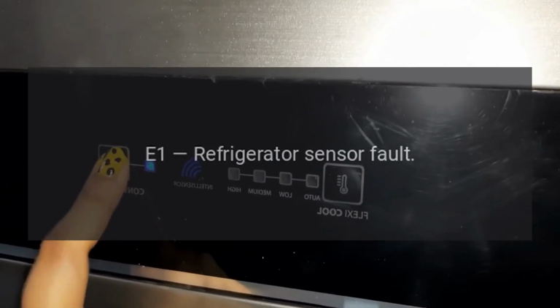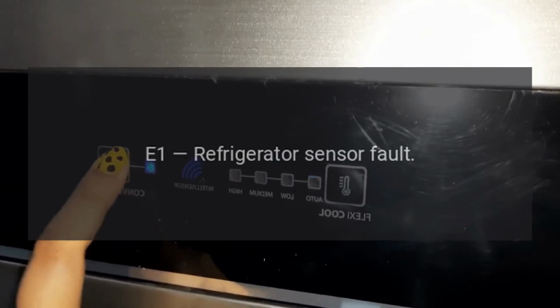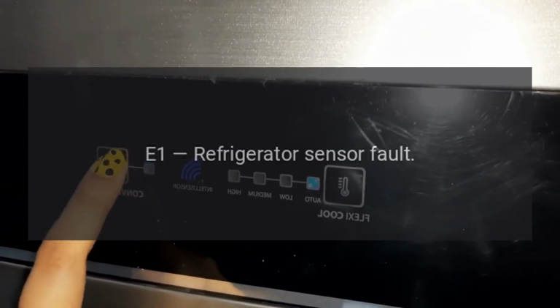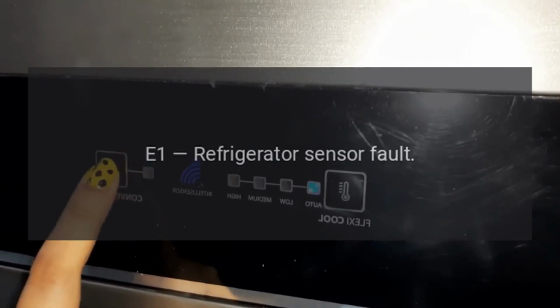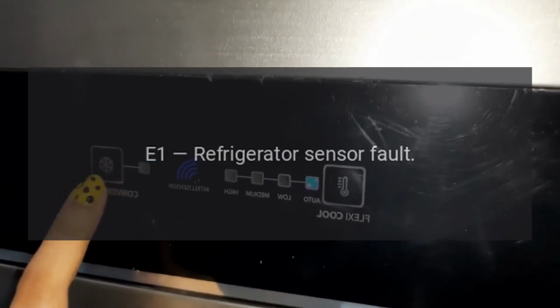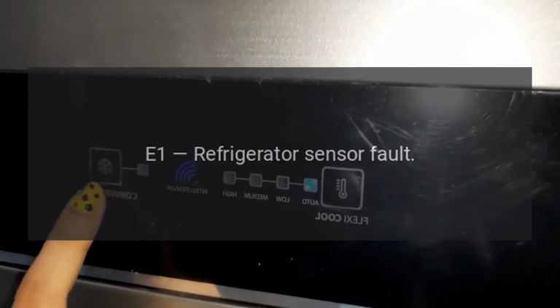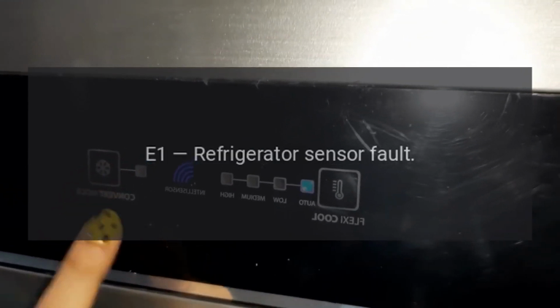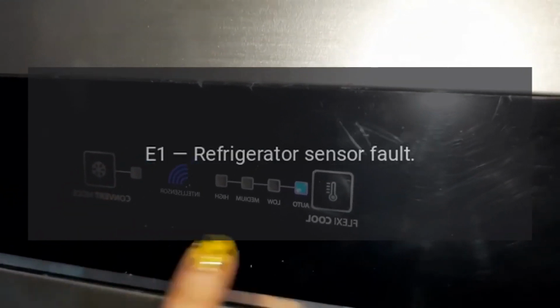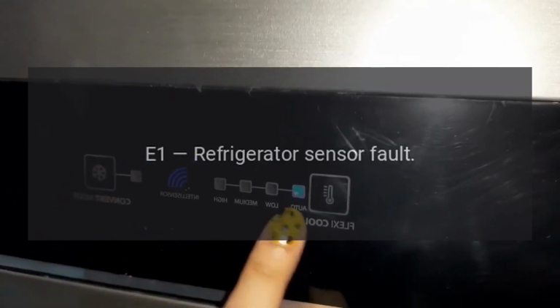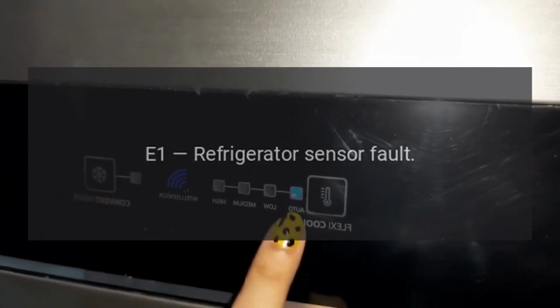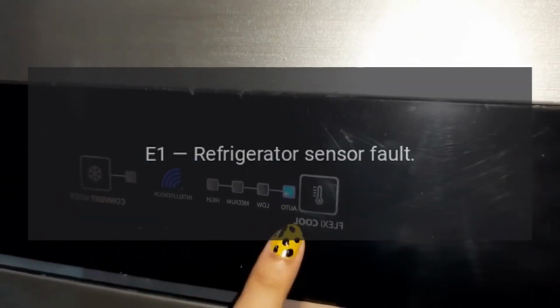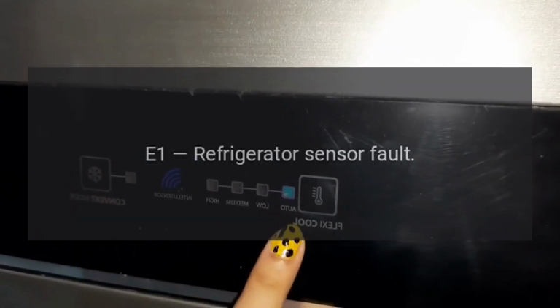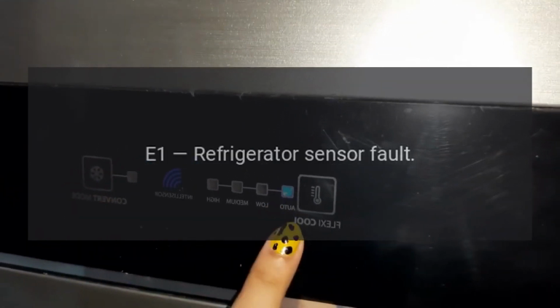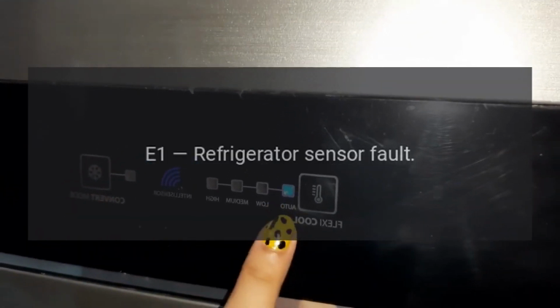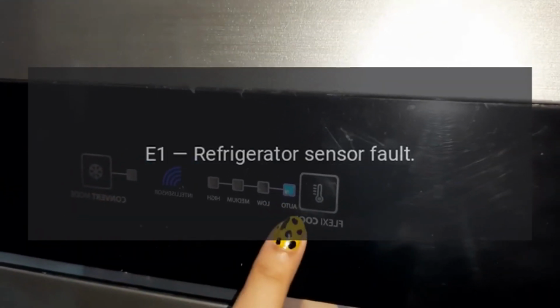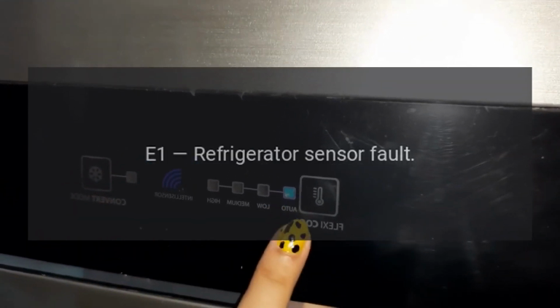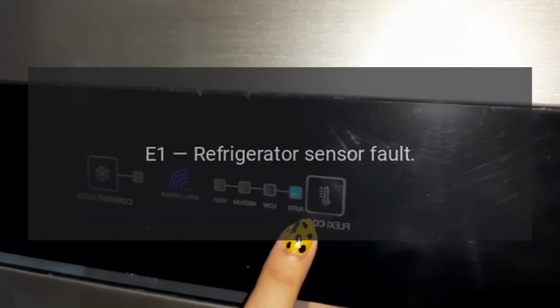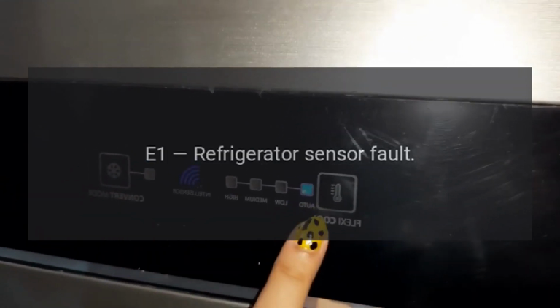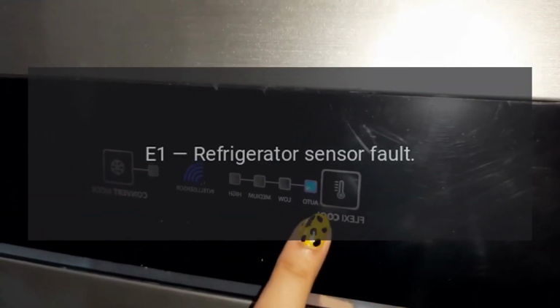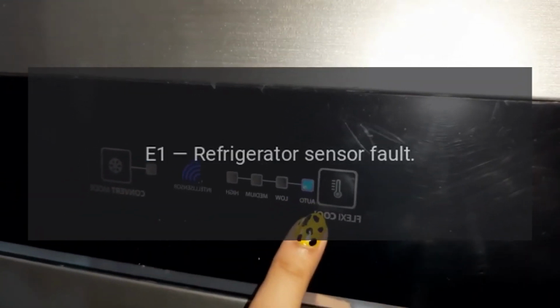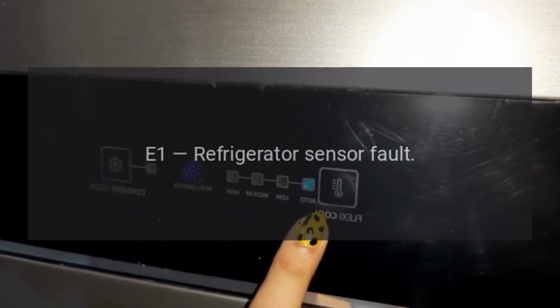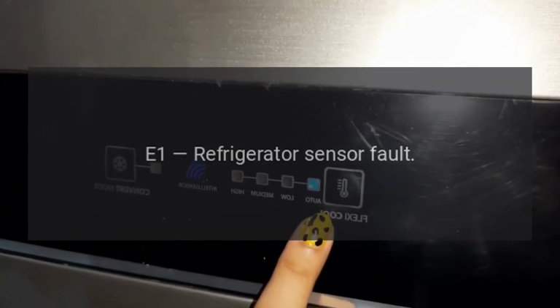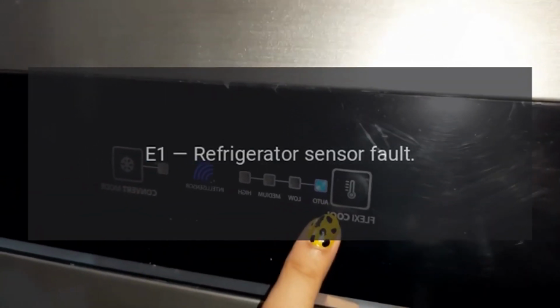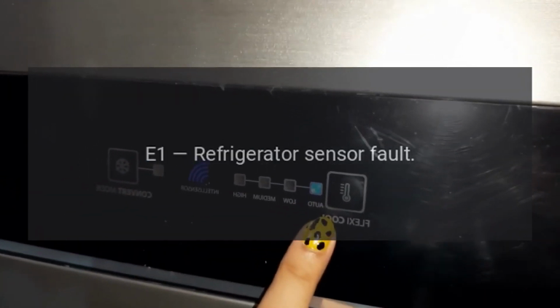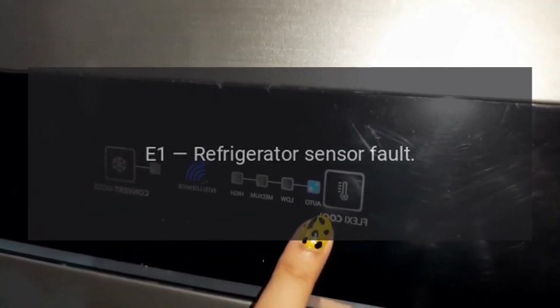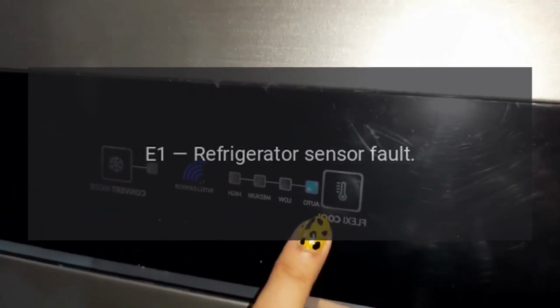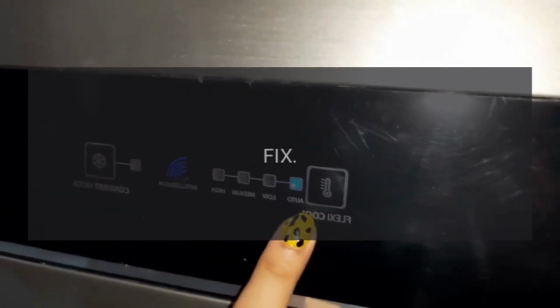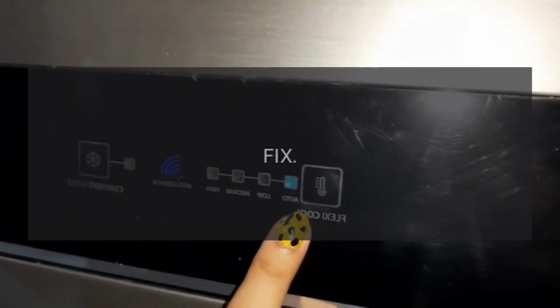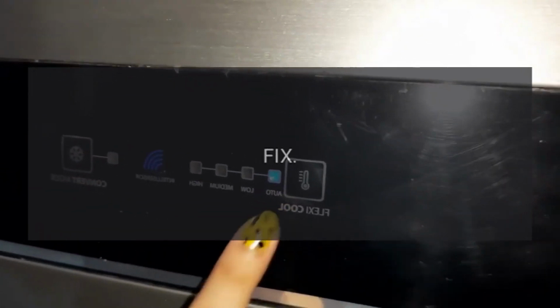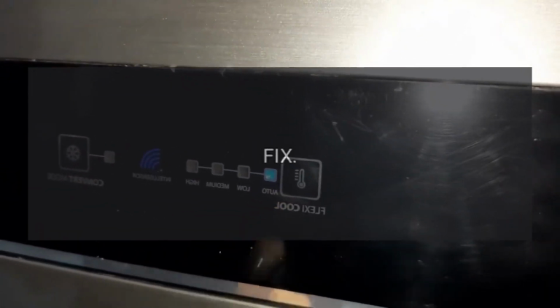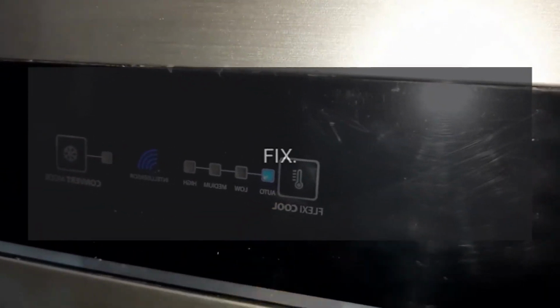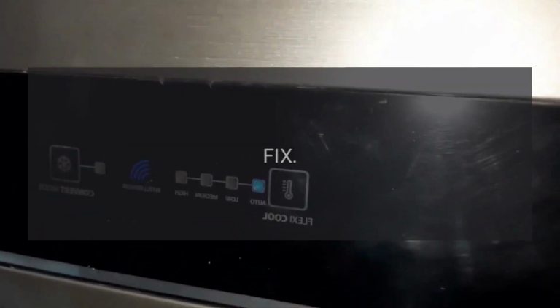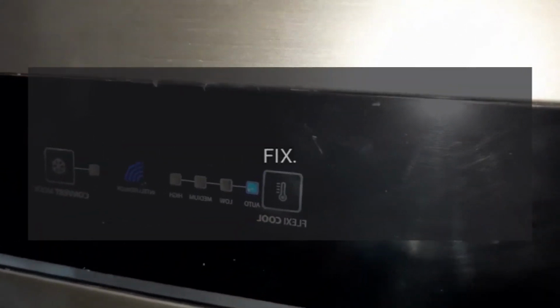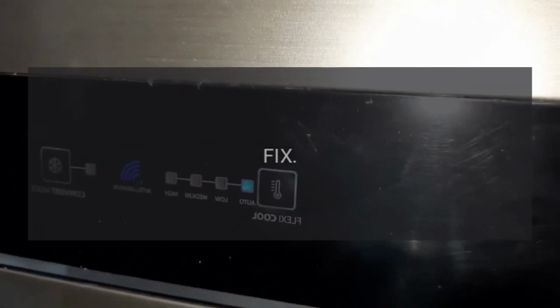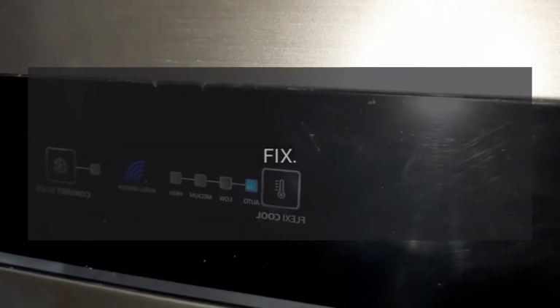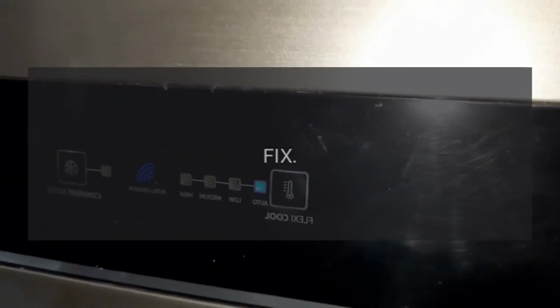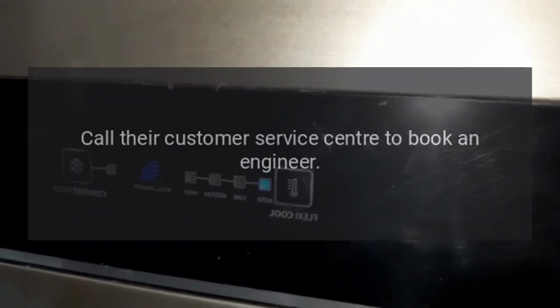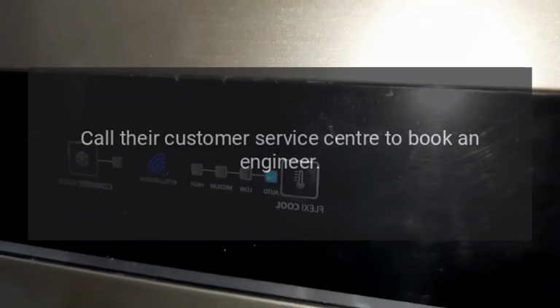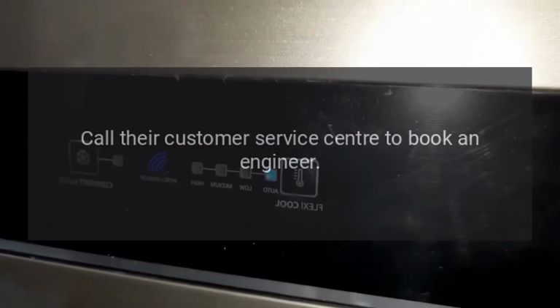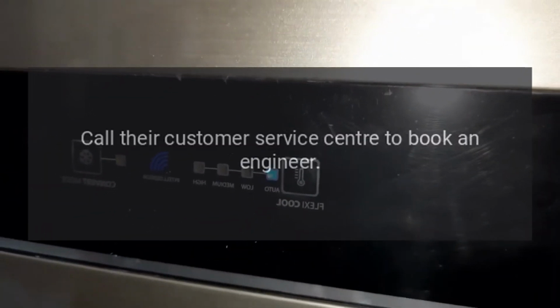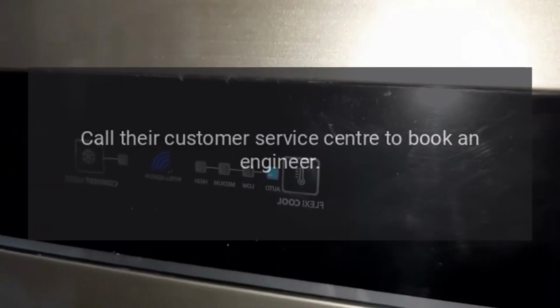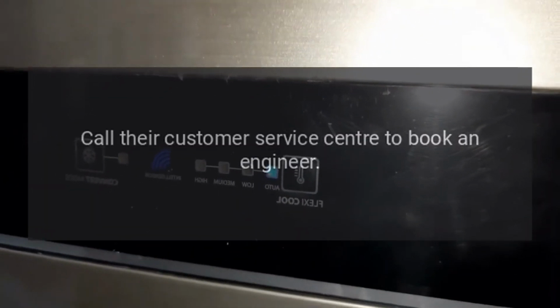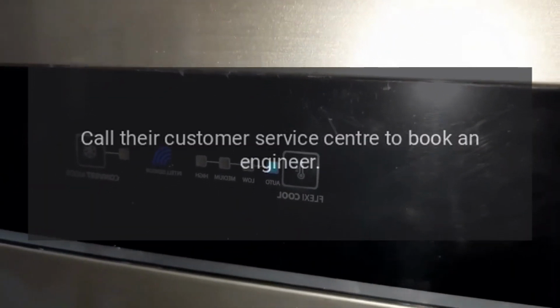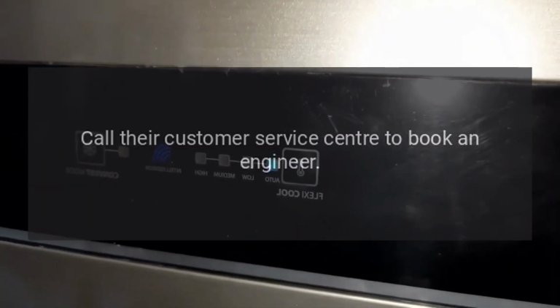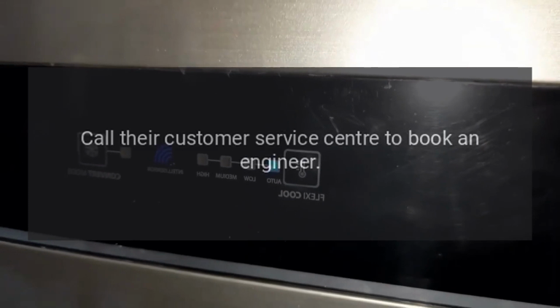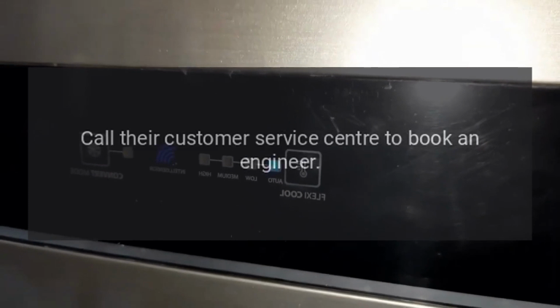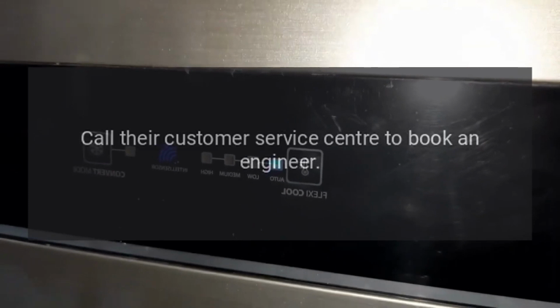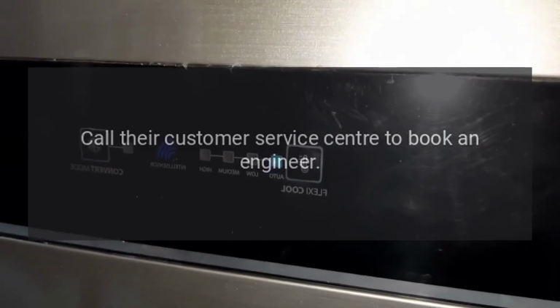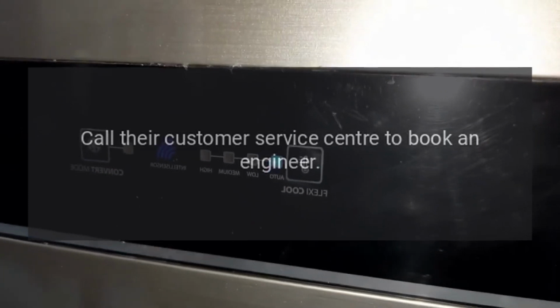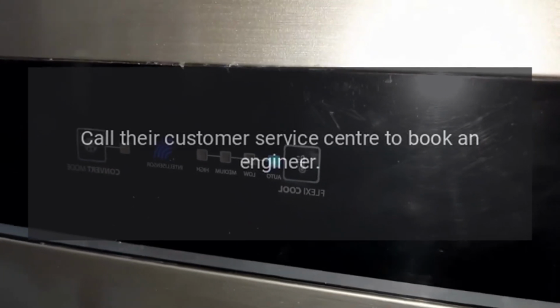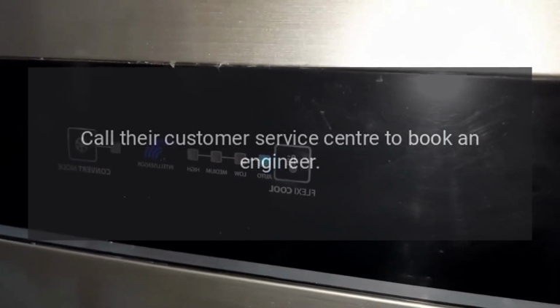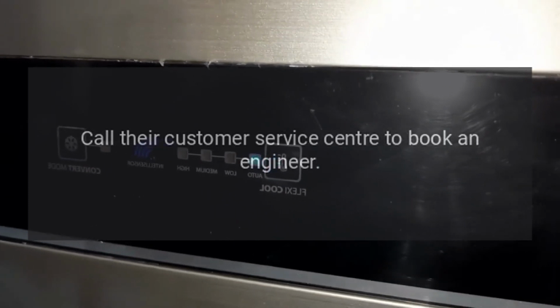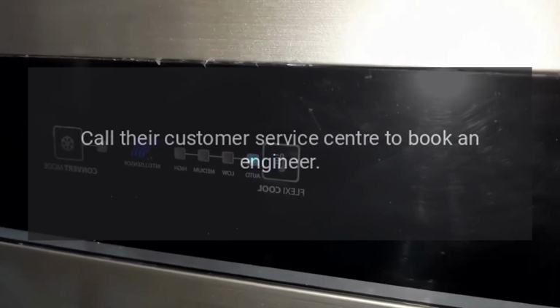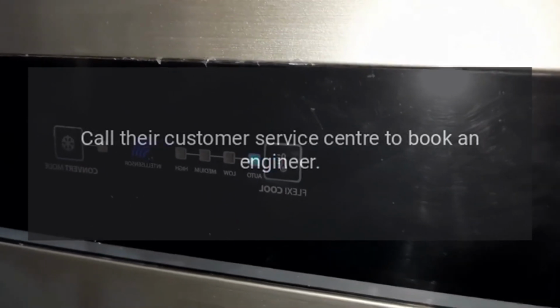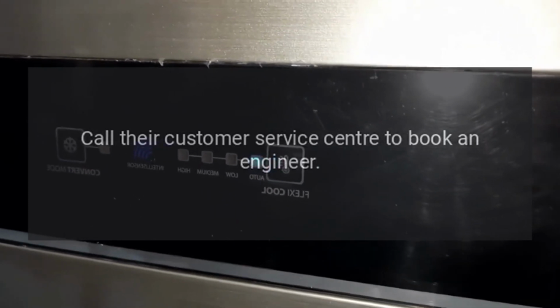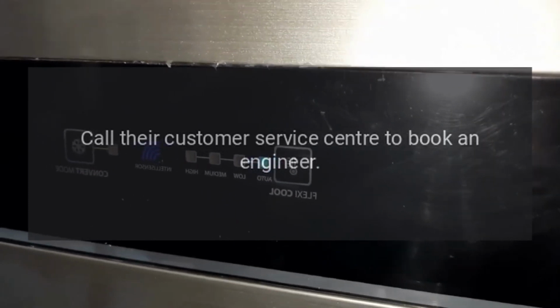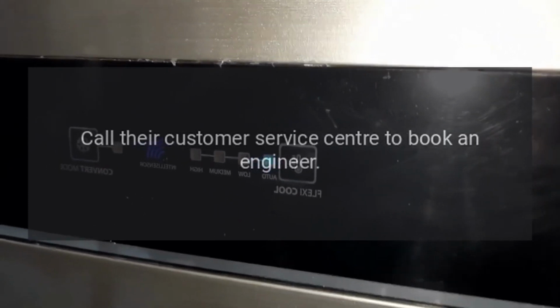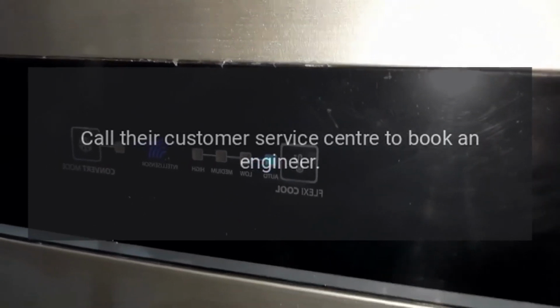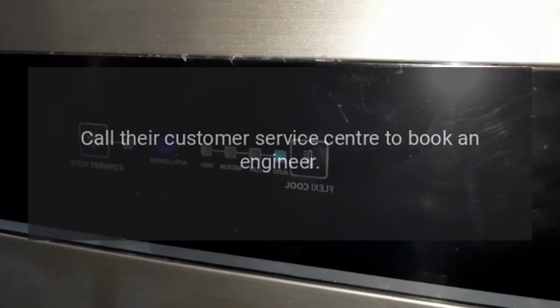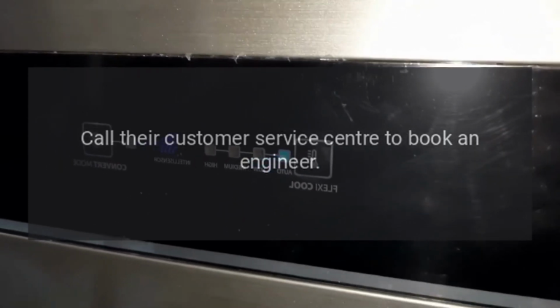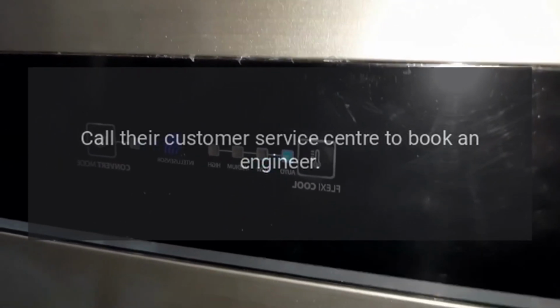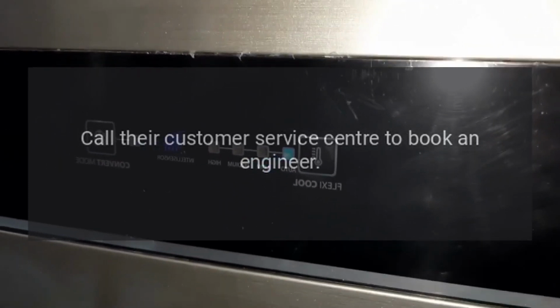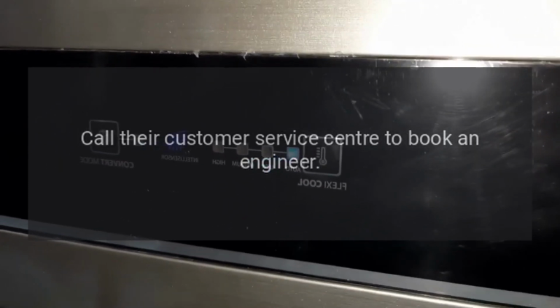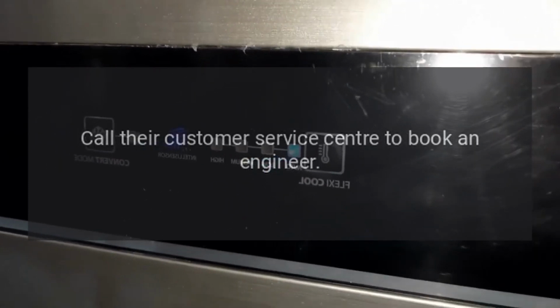Code E1: Refrigerator Sensor Fault. Fix: Call their customer service center to book an engineer.